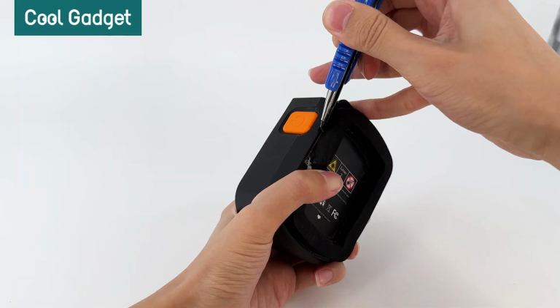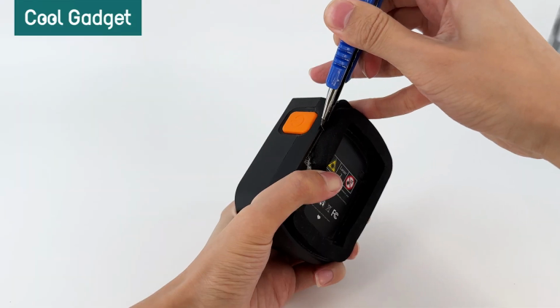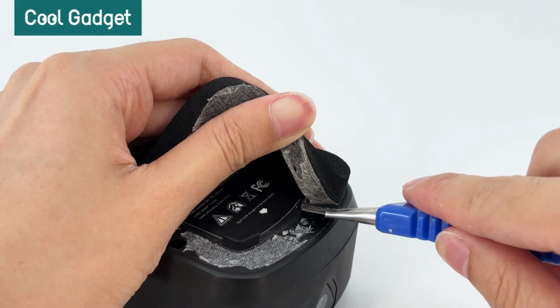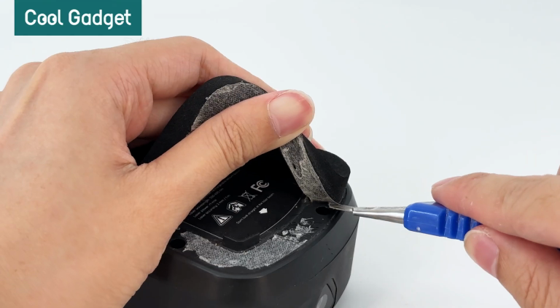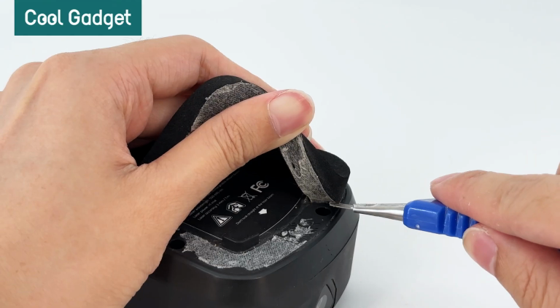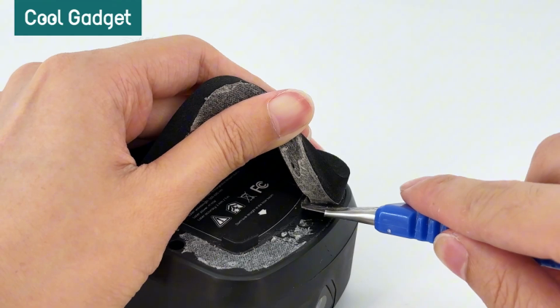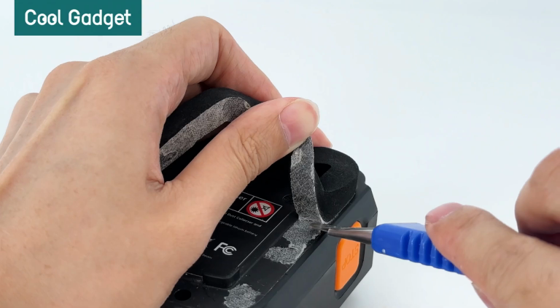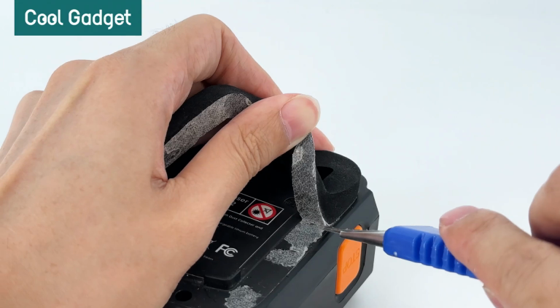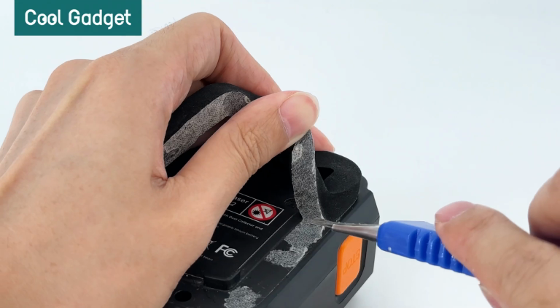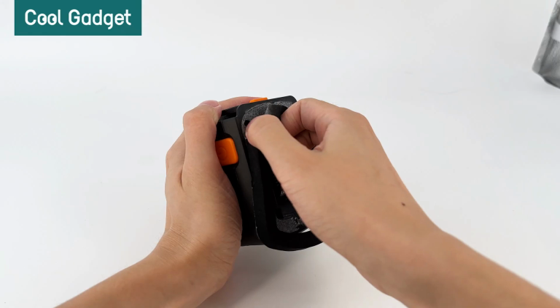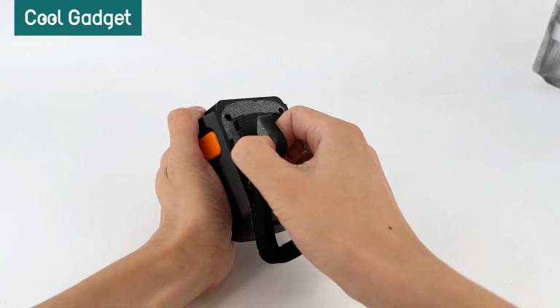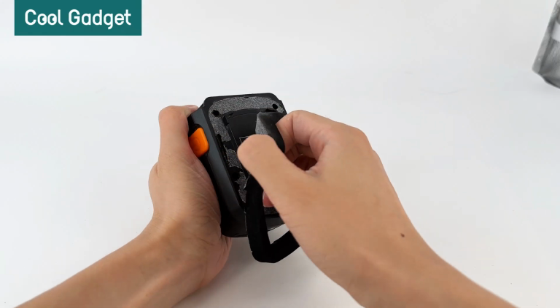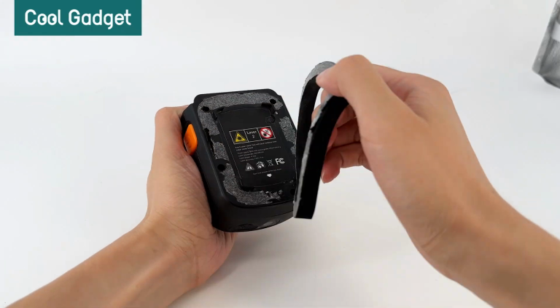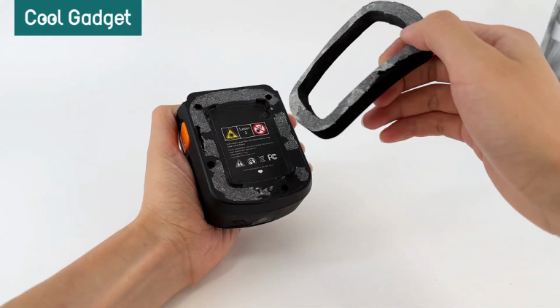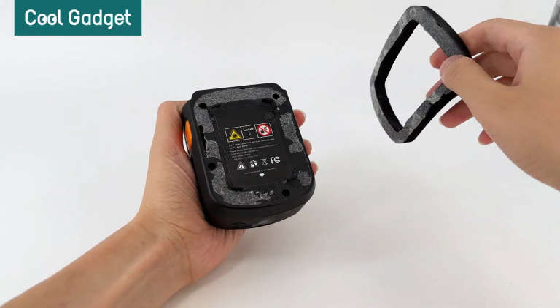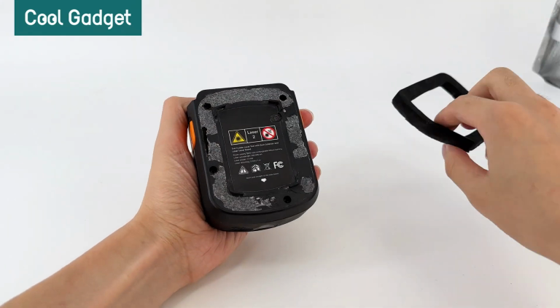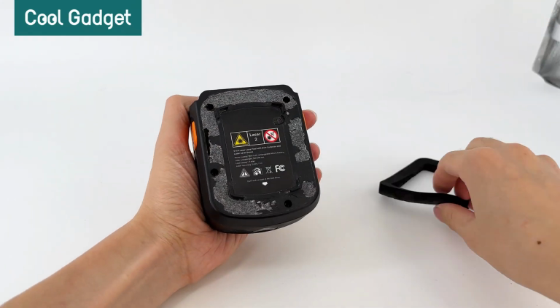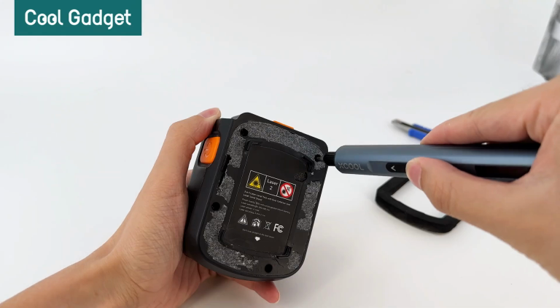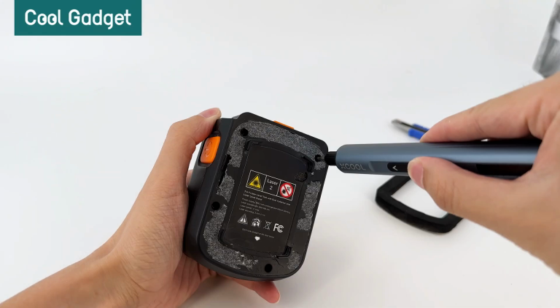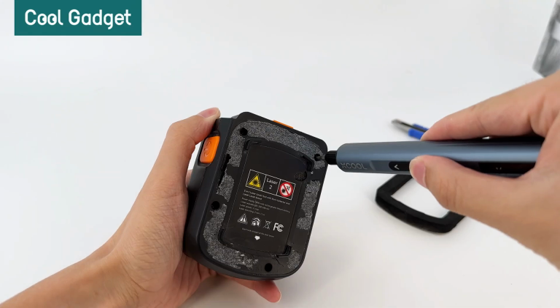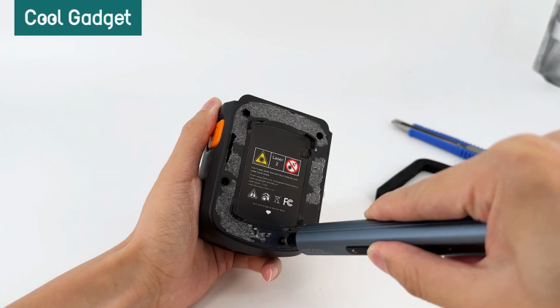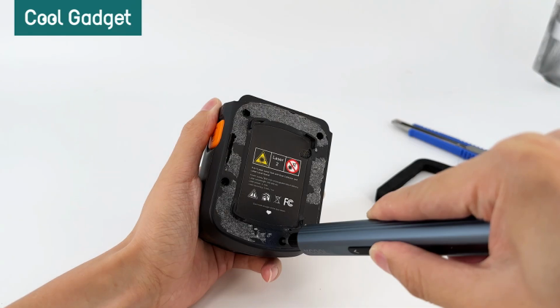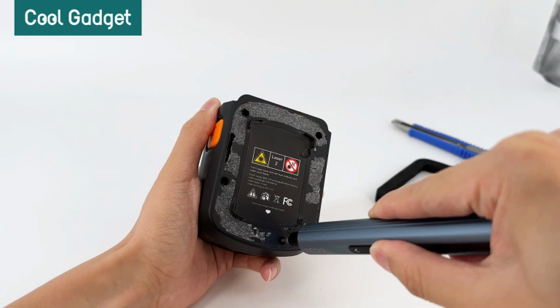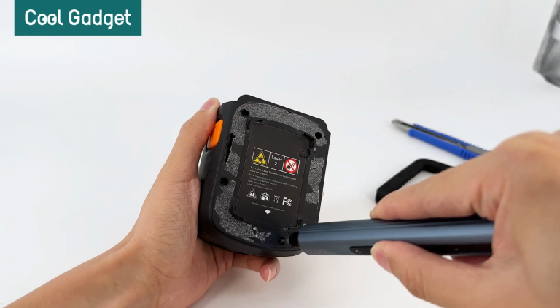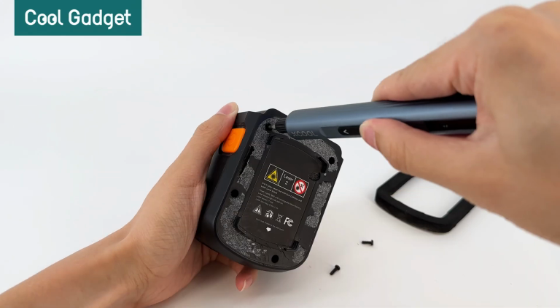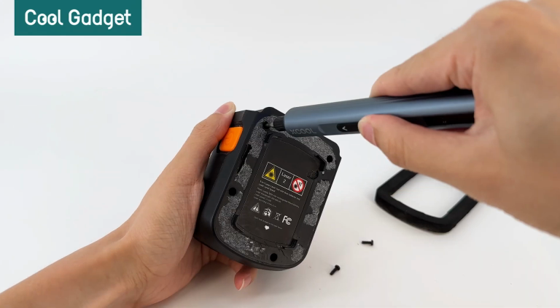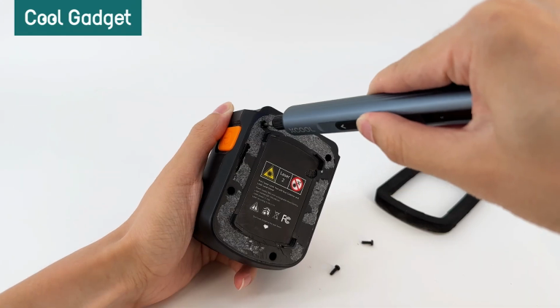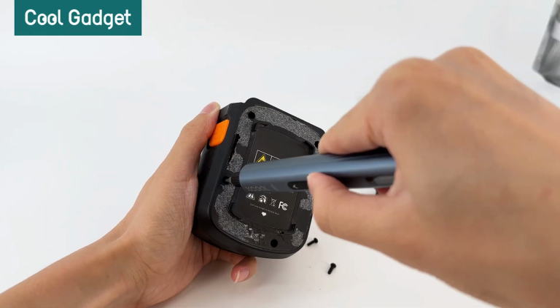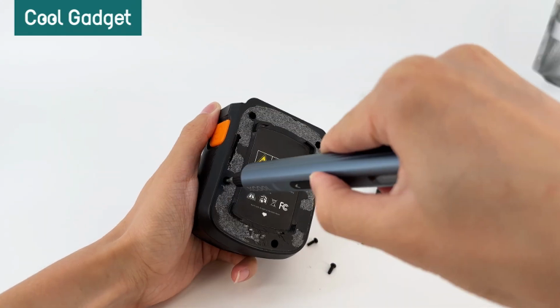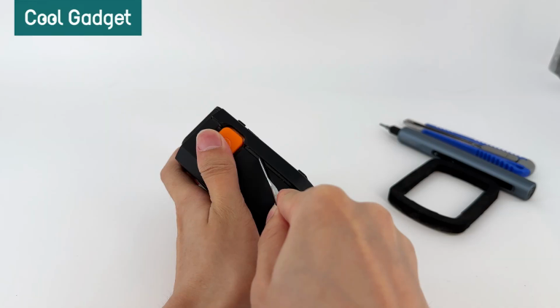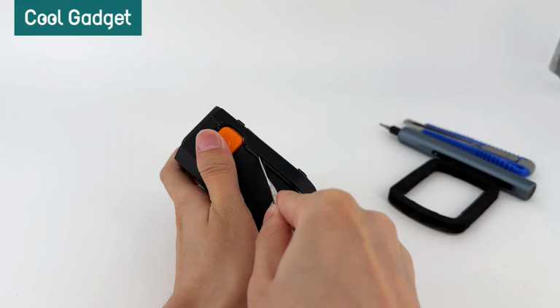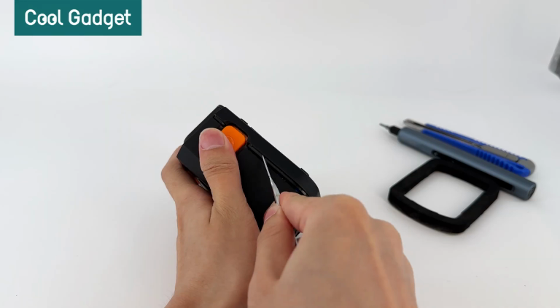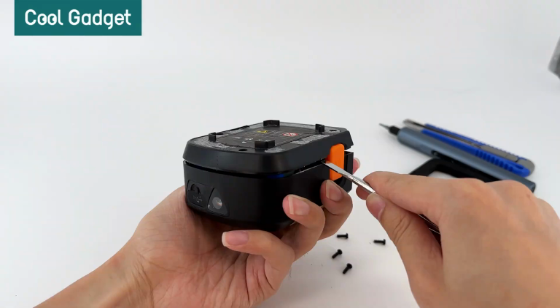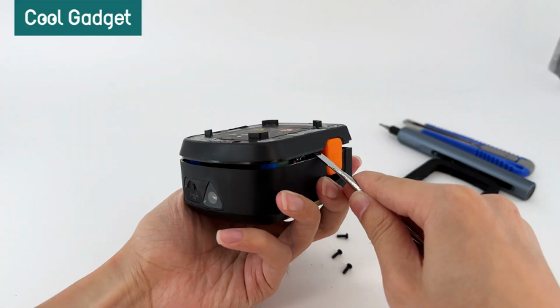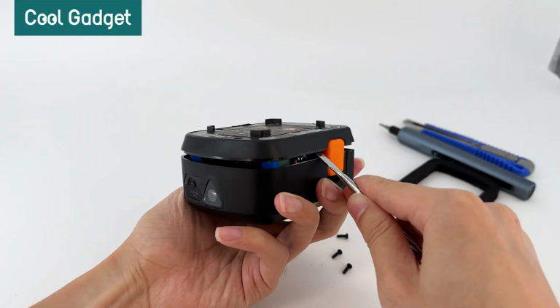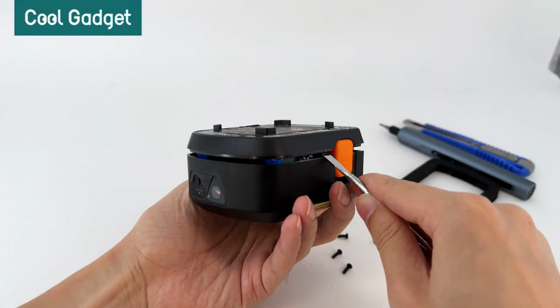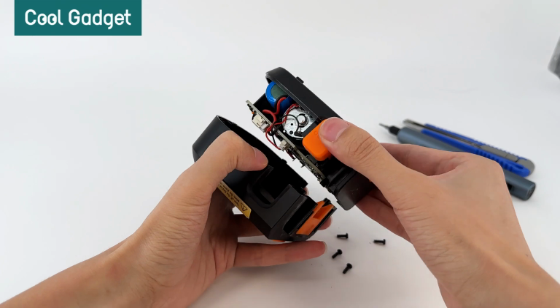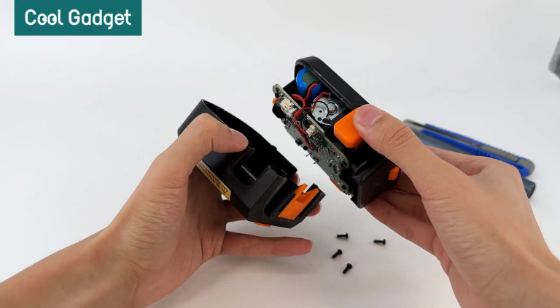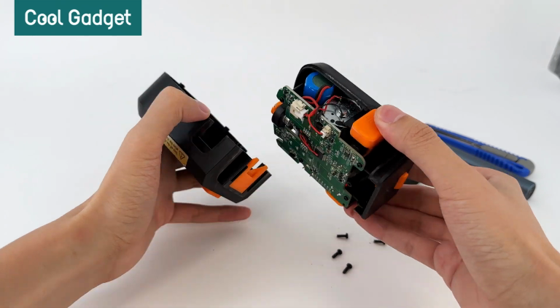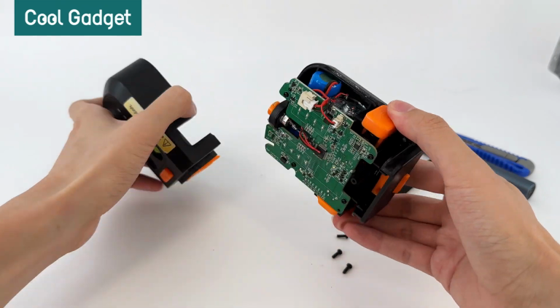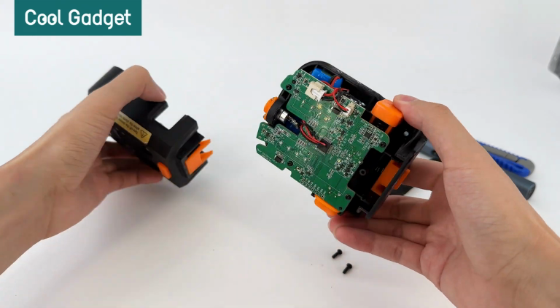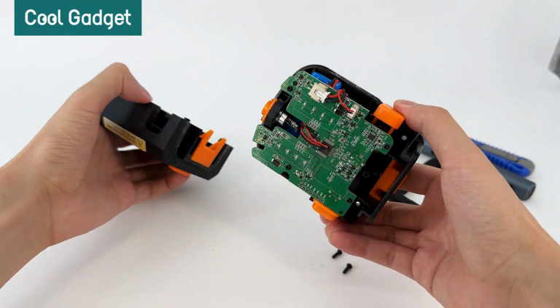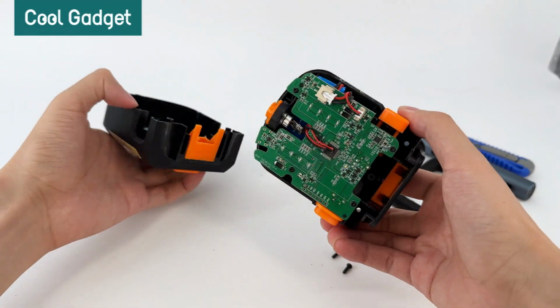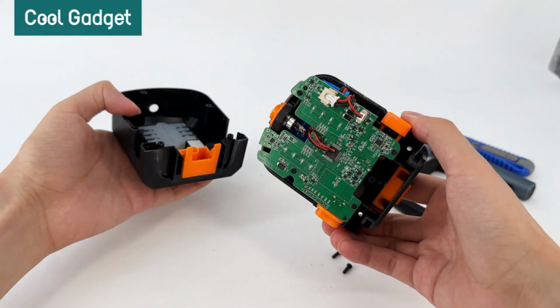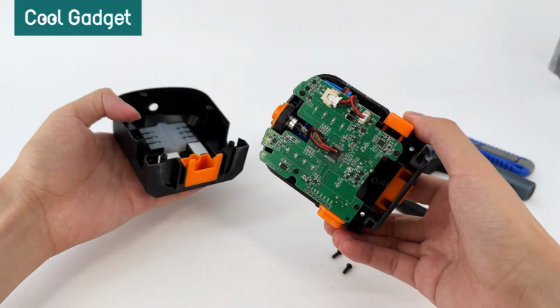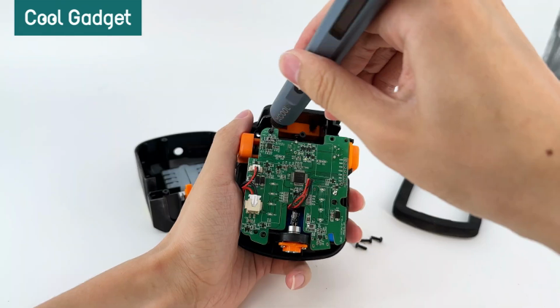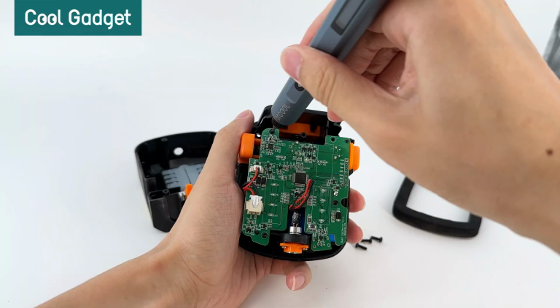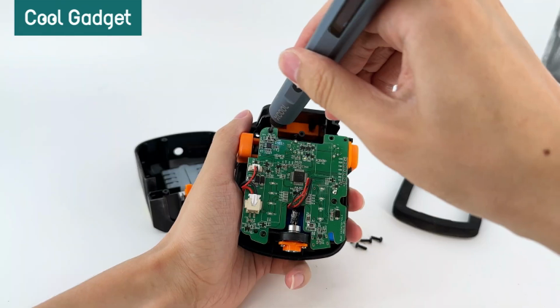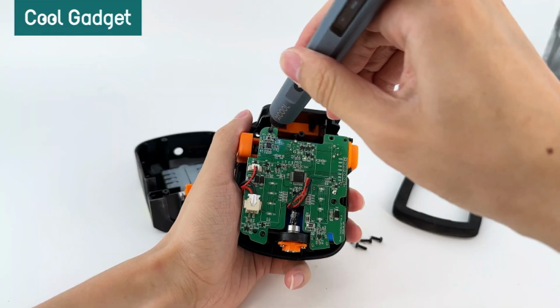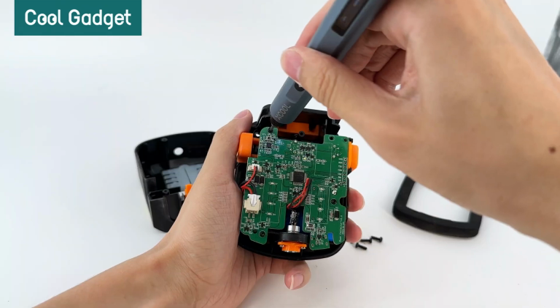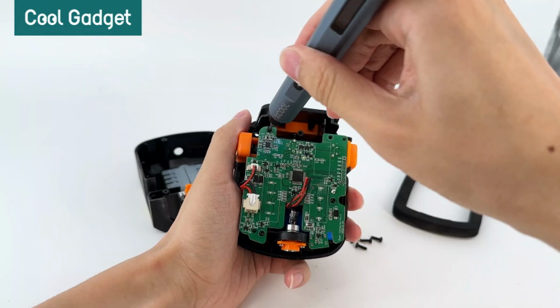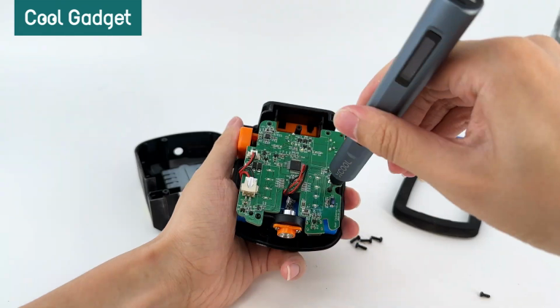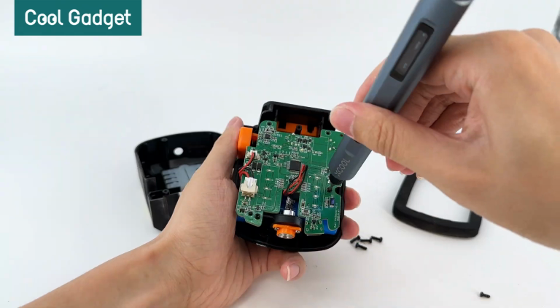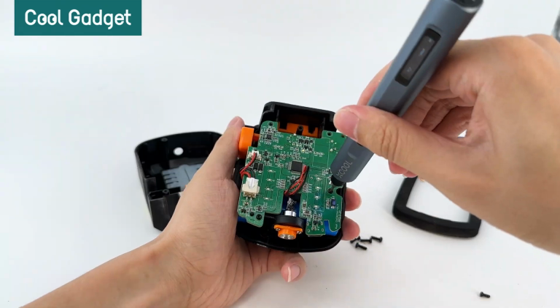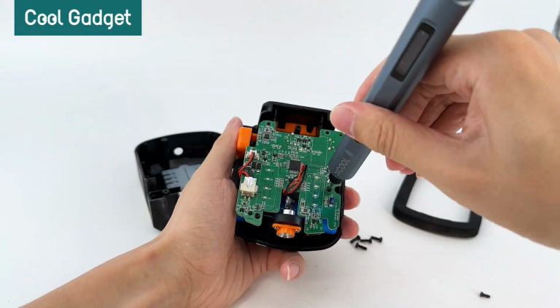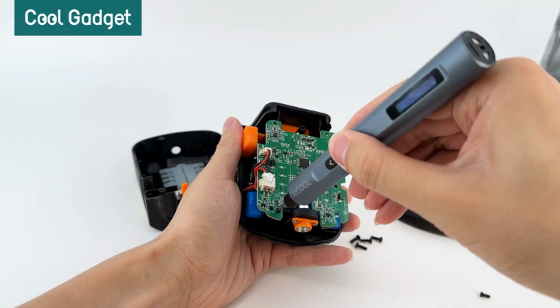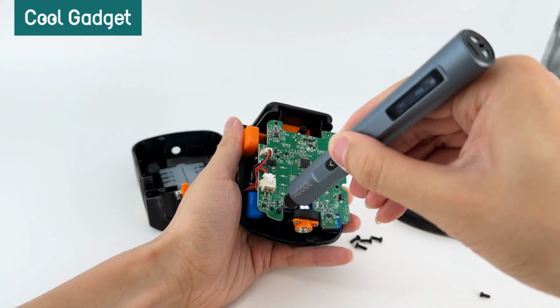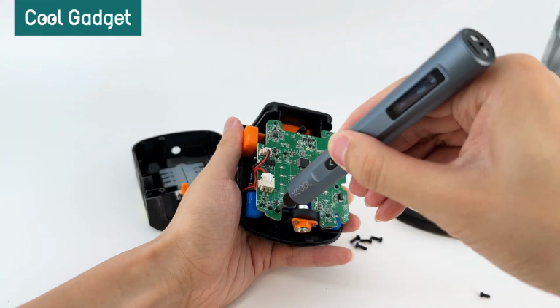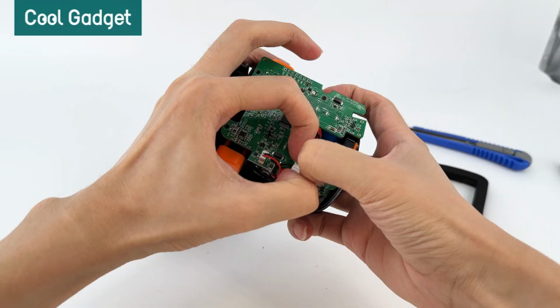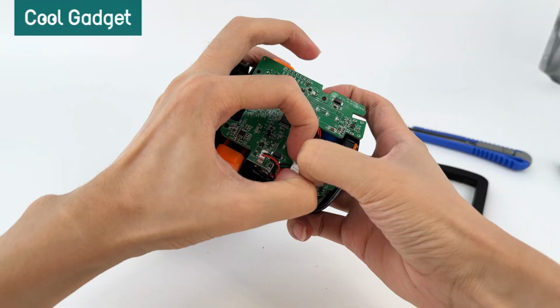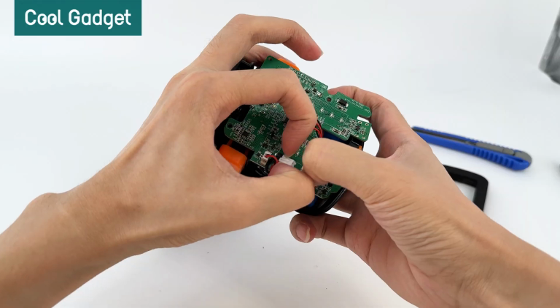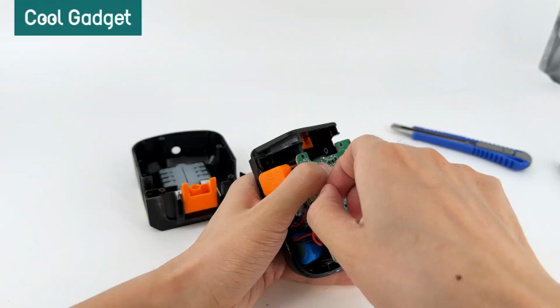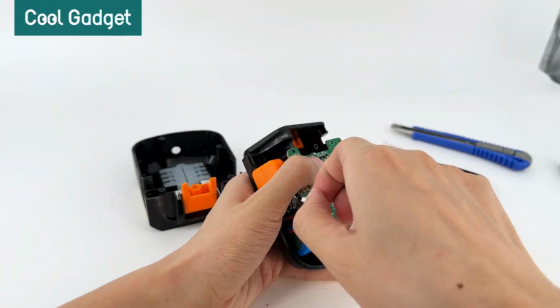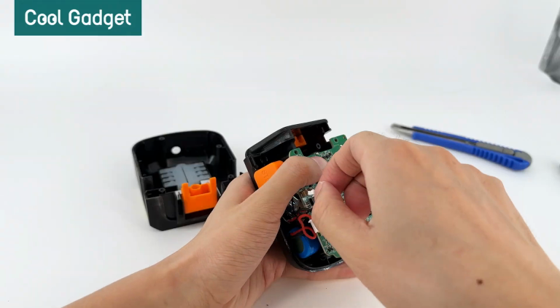First, we remove the vacuum foam, unscrew the body screws, remove the casing, and disconnect the main board connectors.